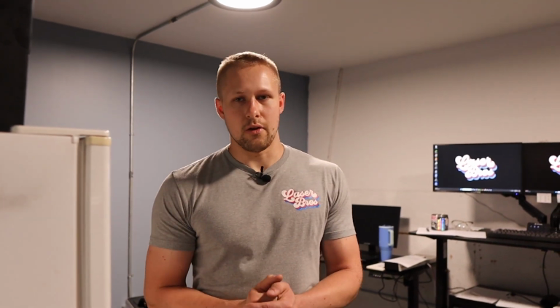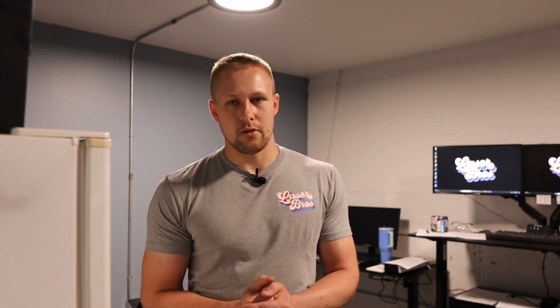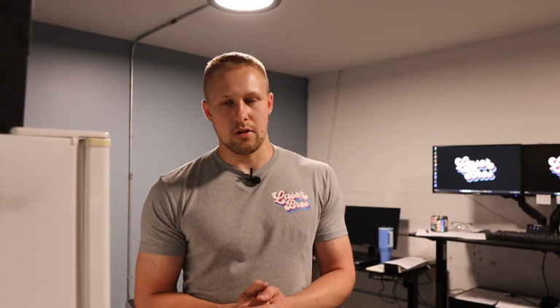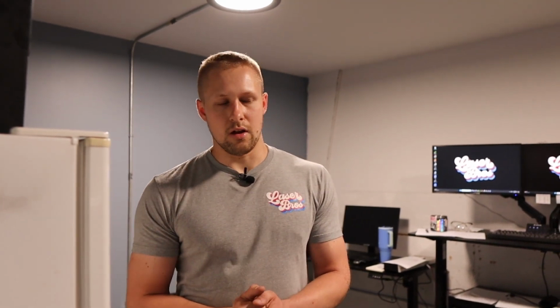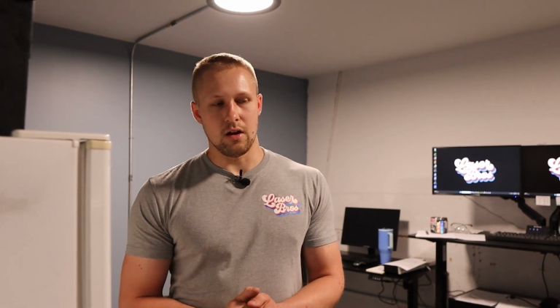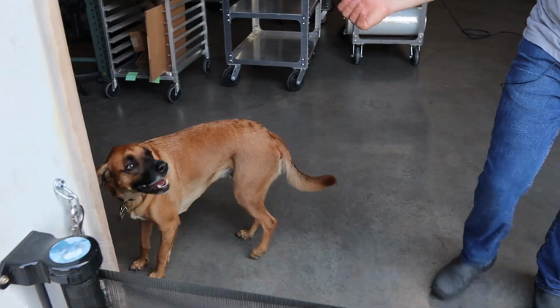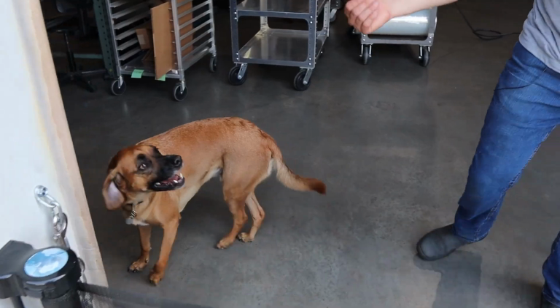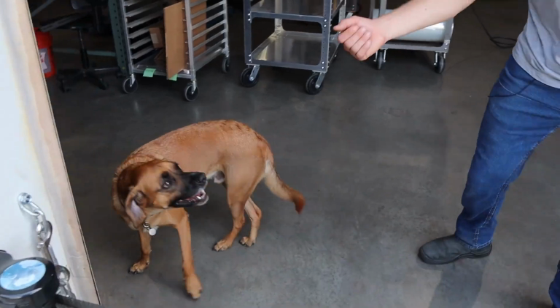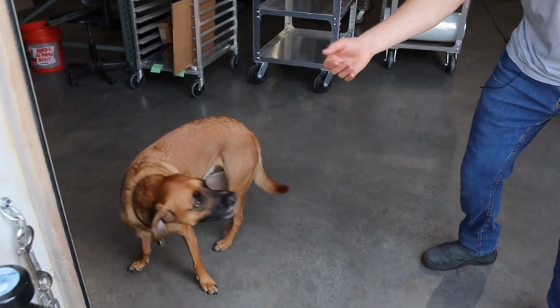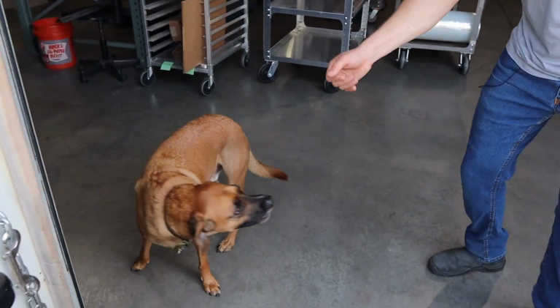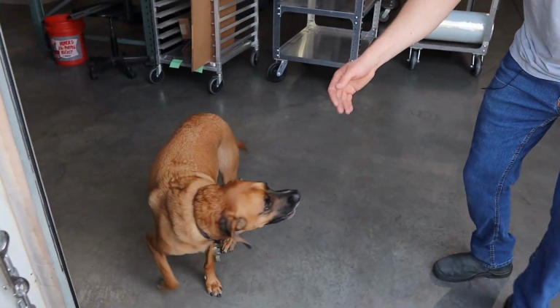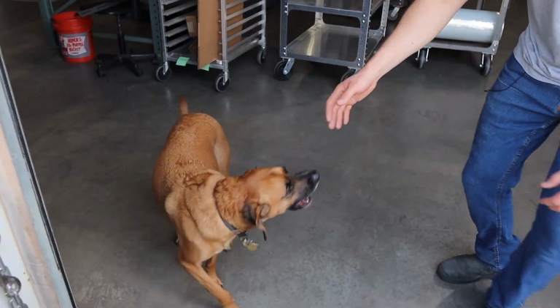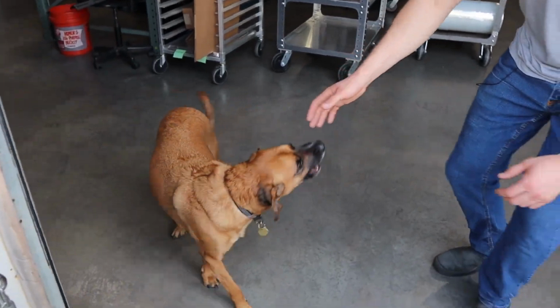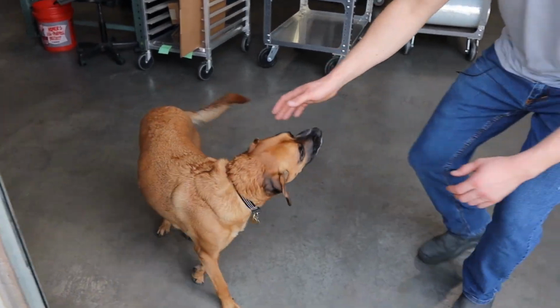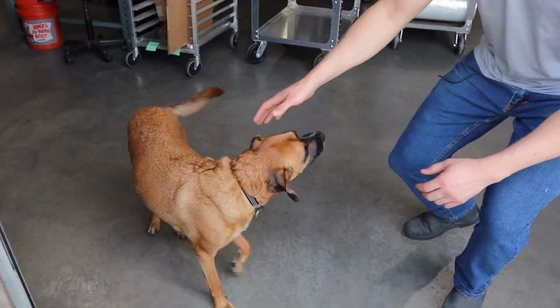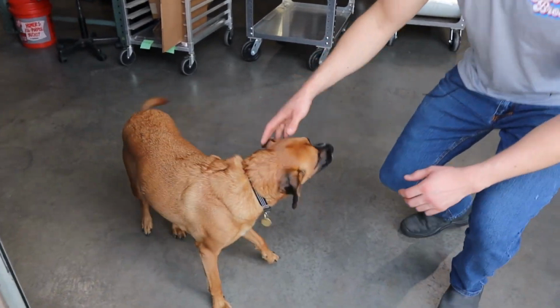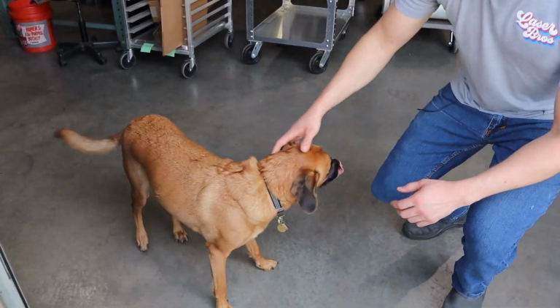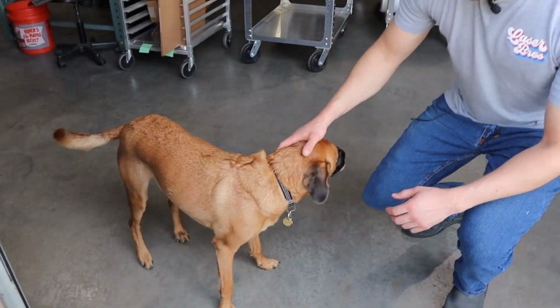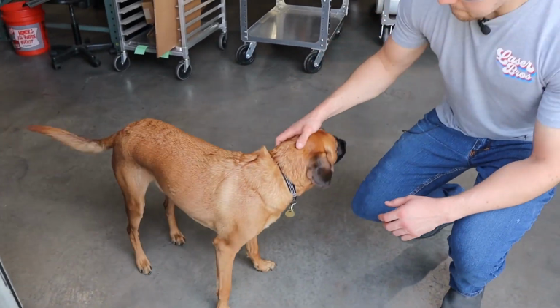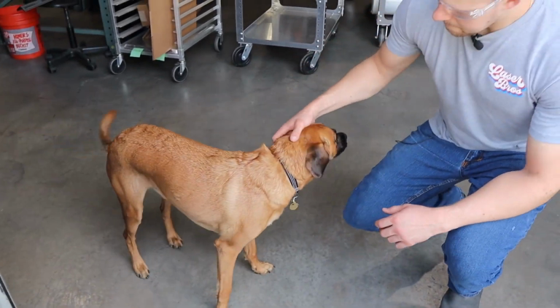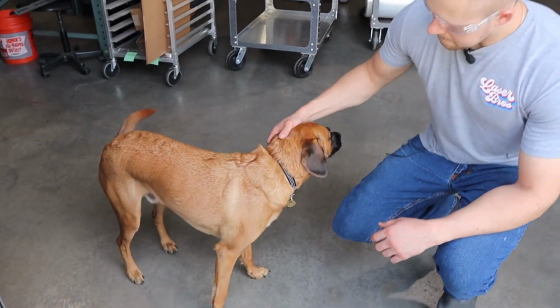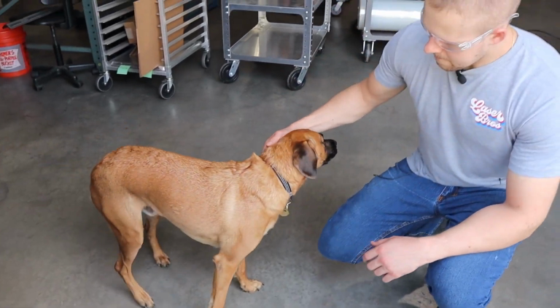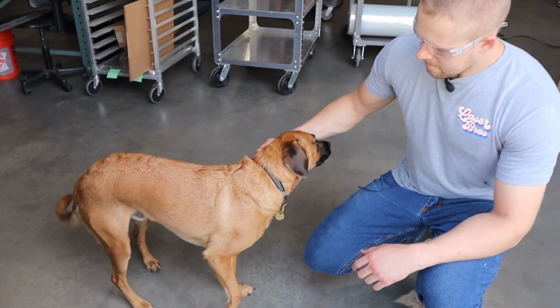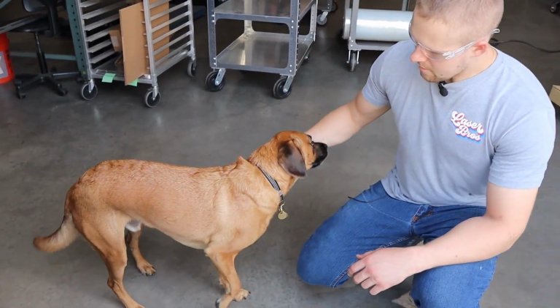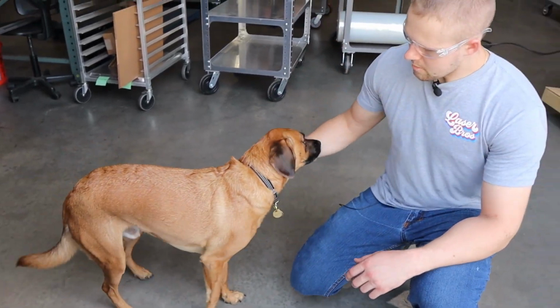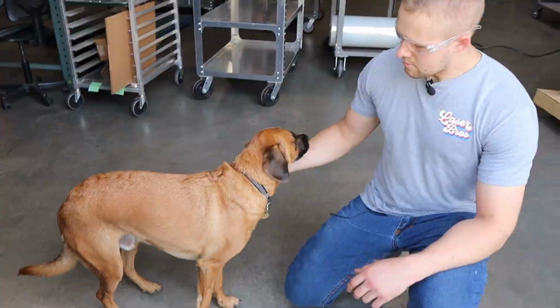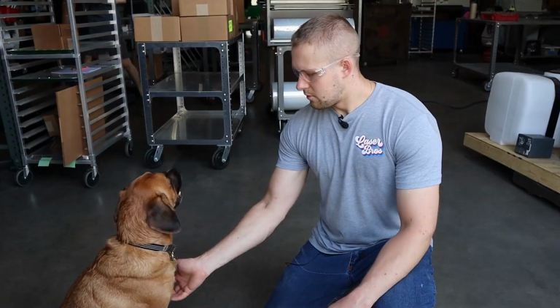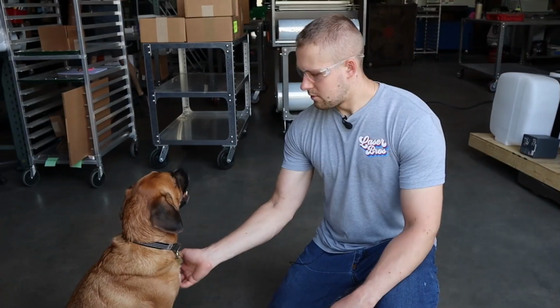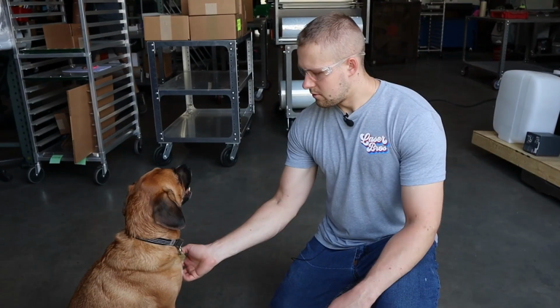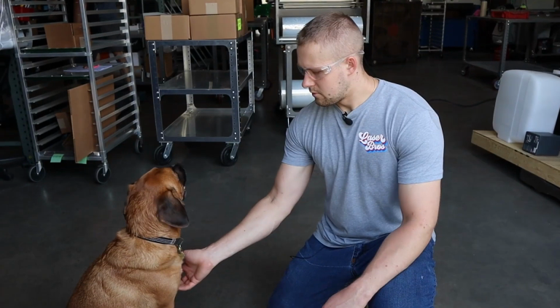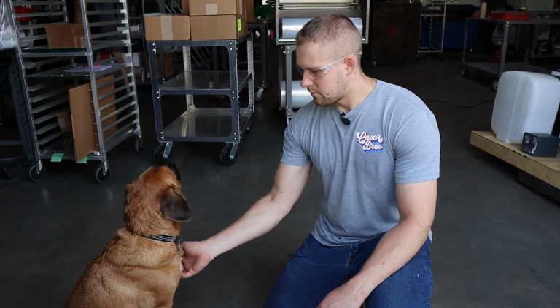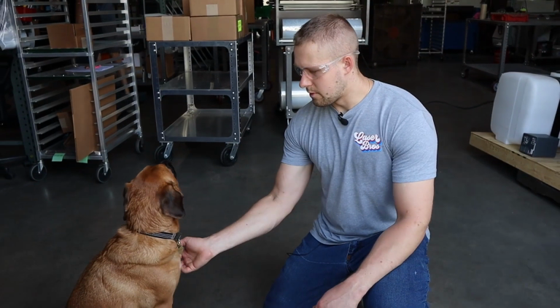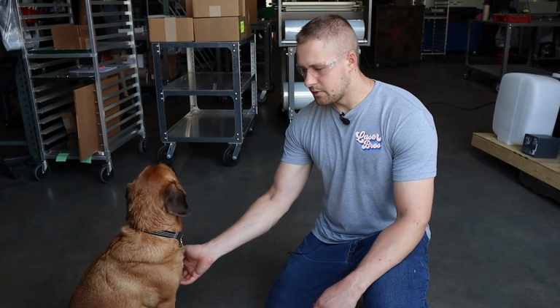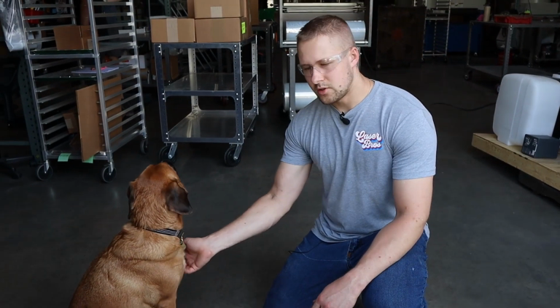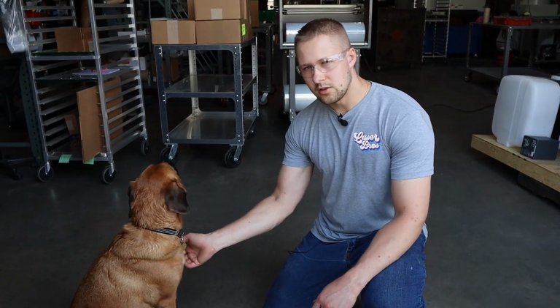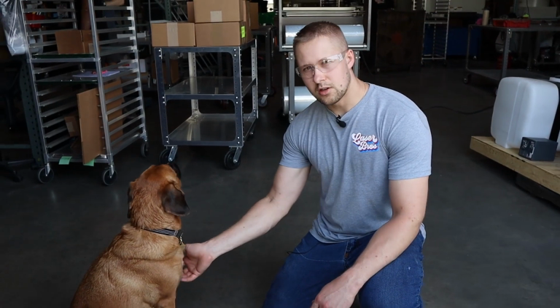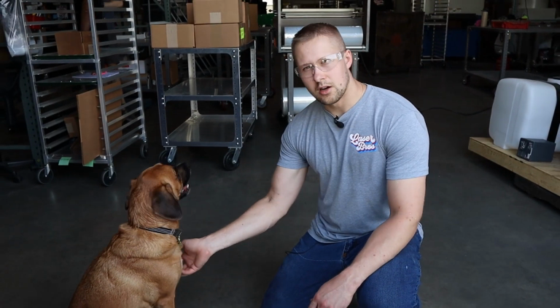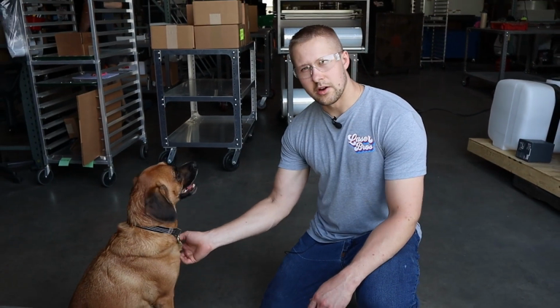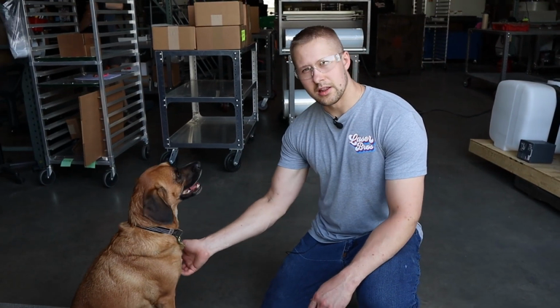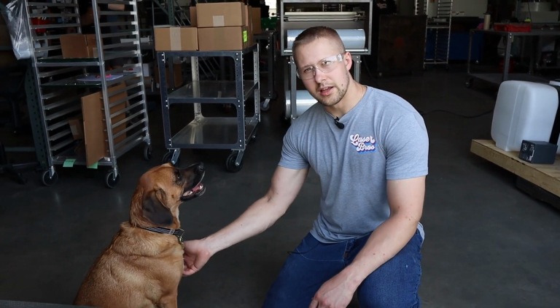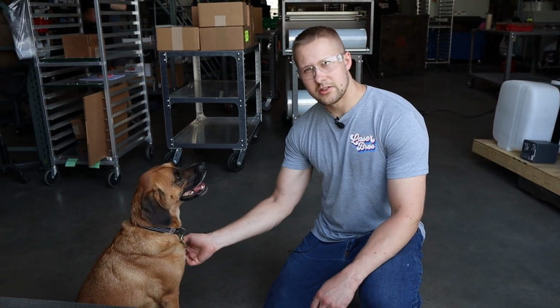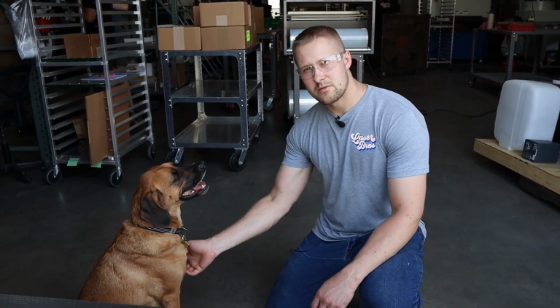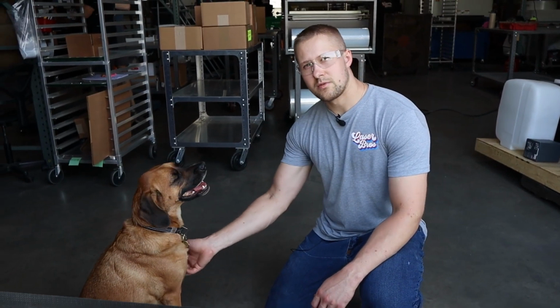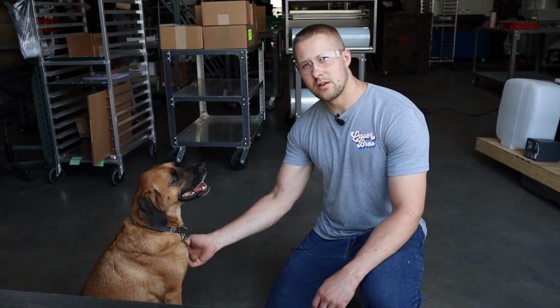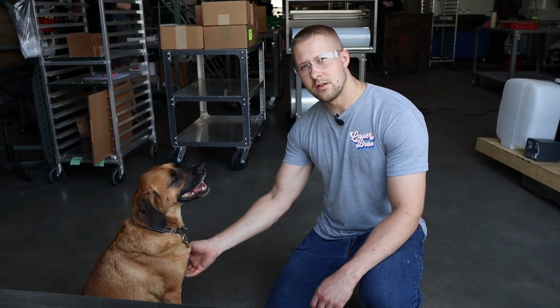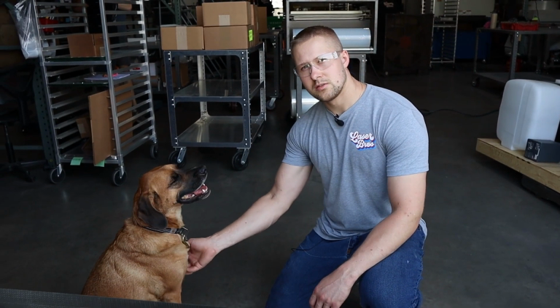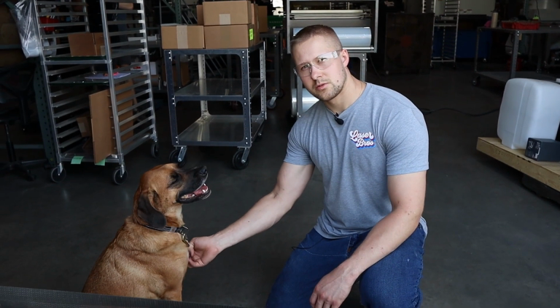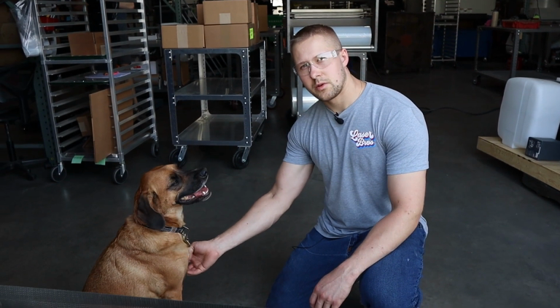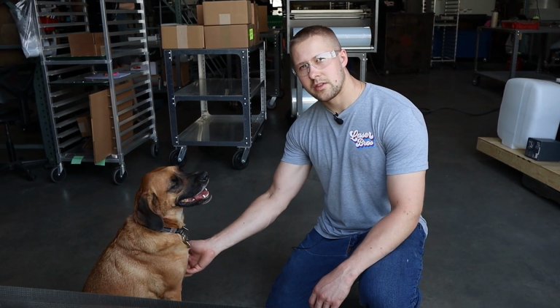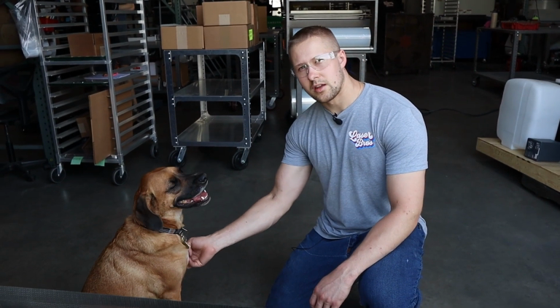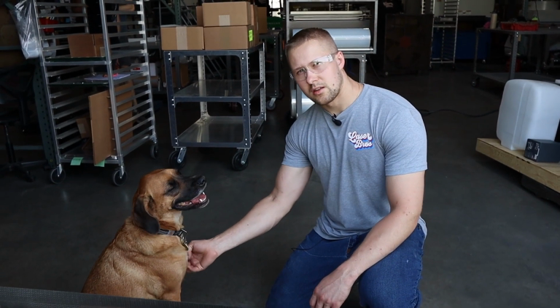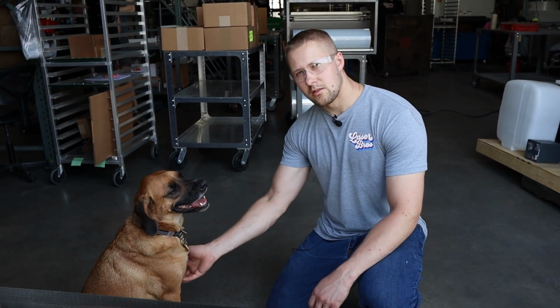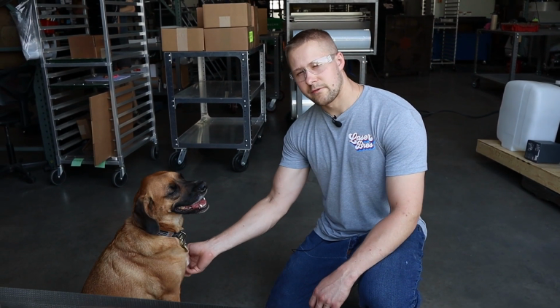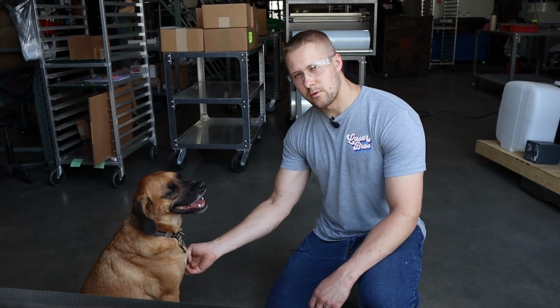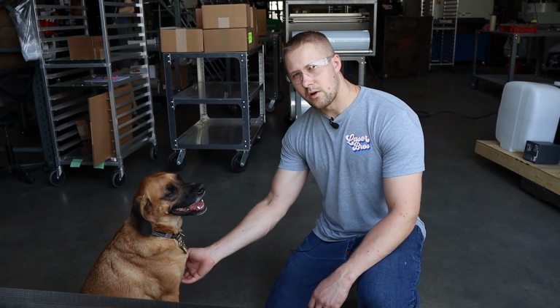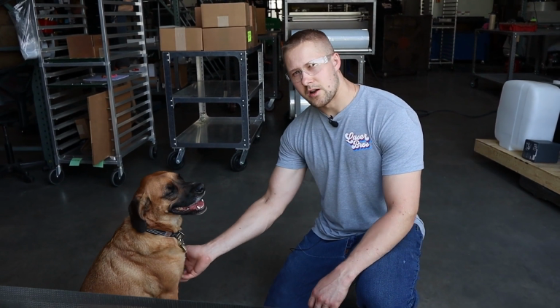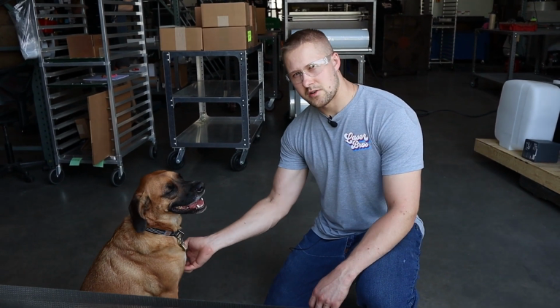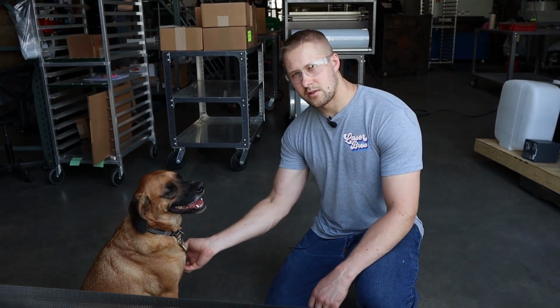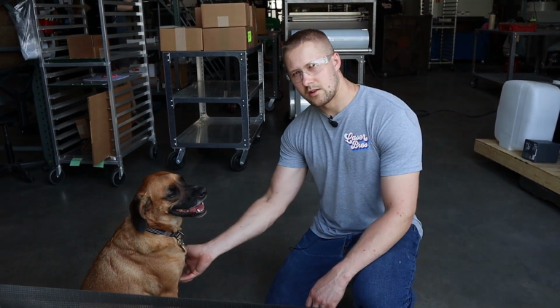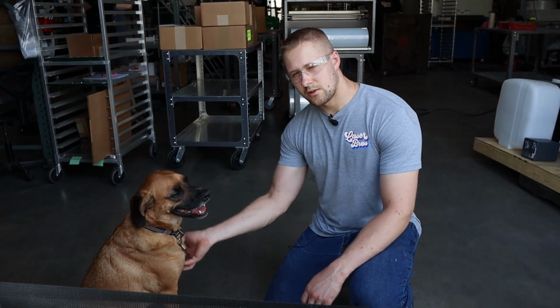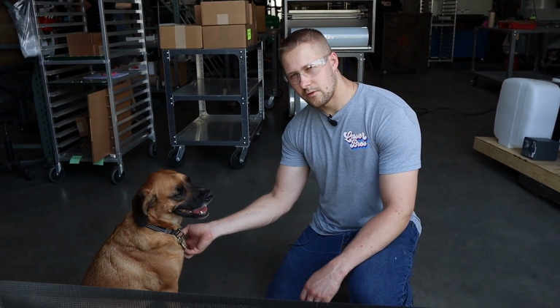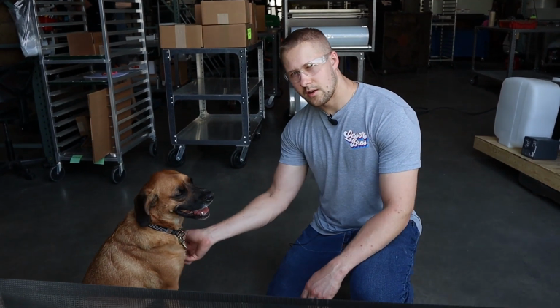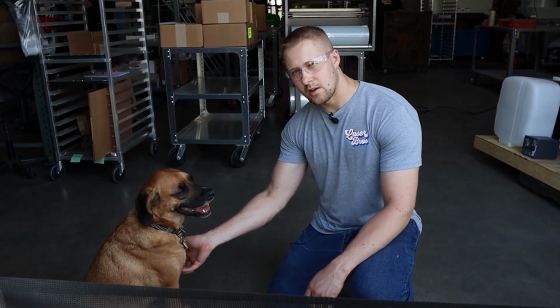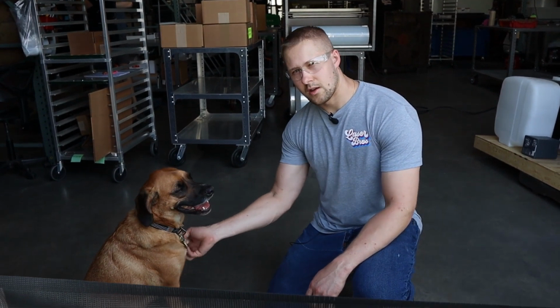From Zuko and all of us at Laser Bros, we thank you for watching this video.